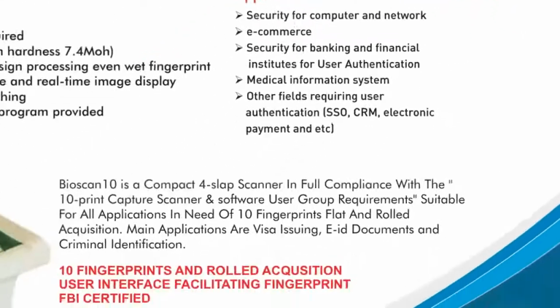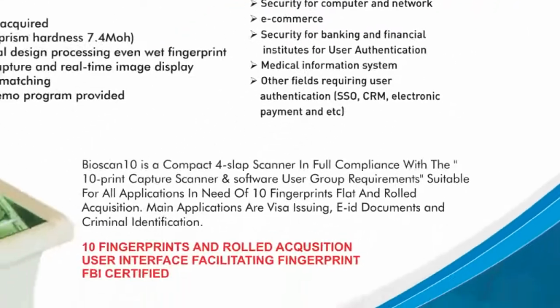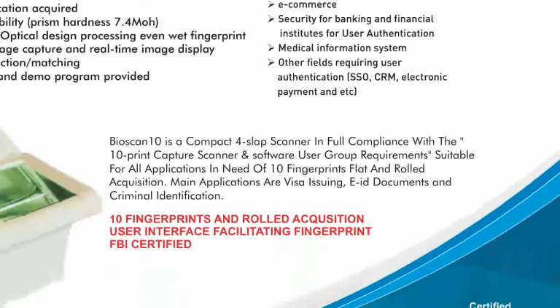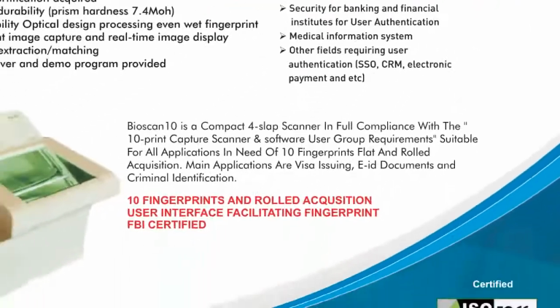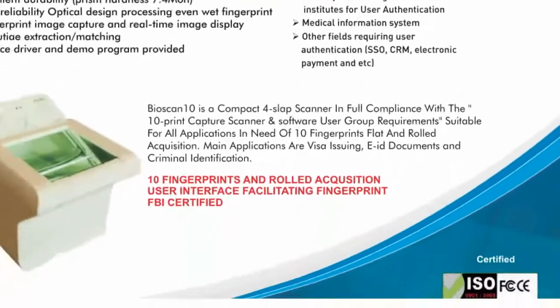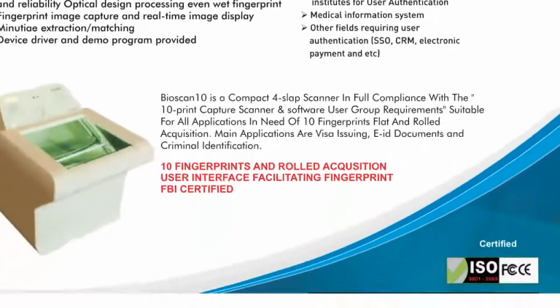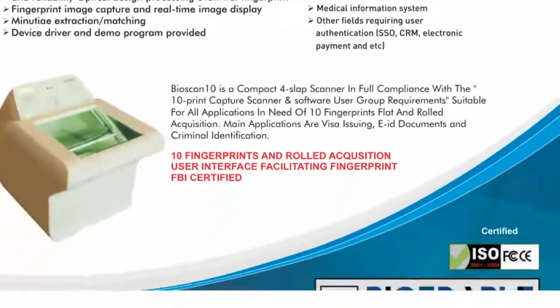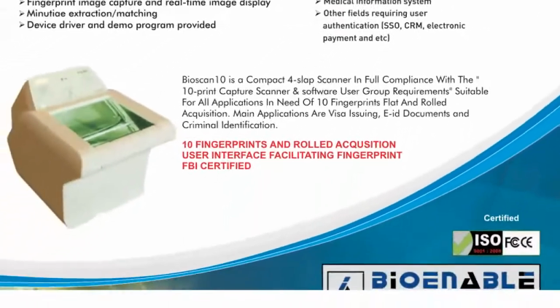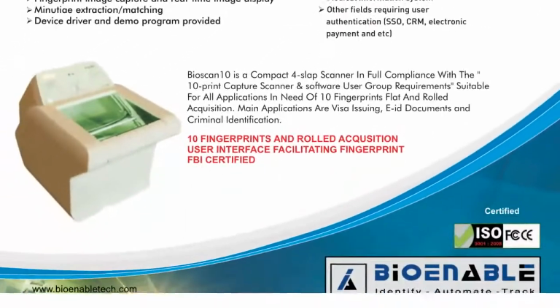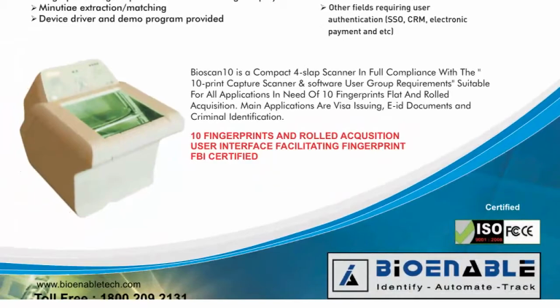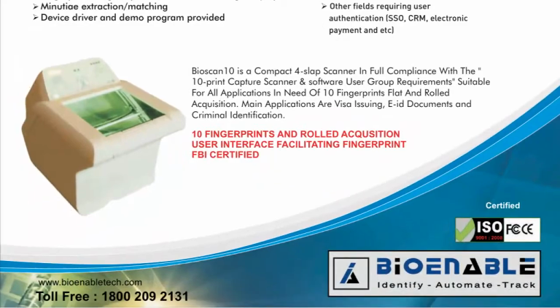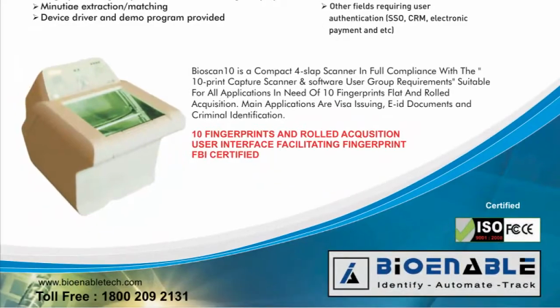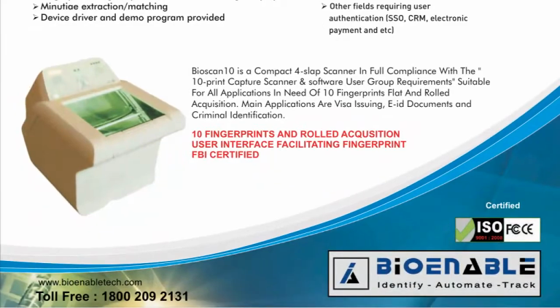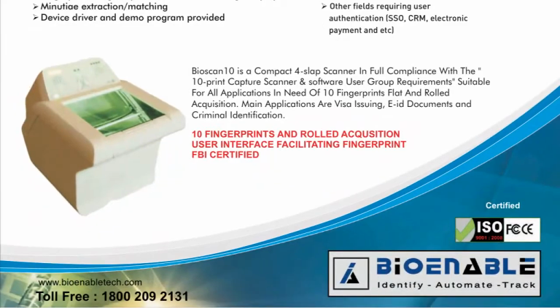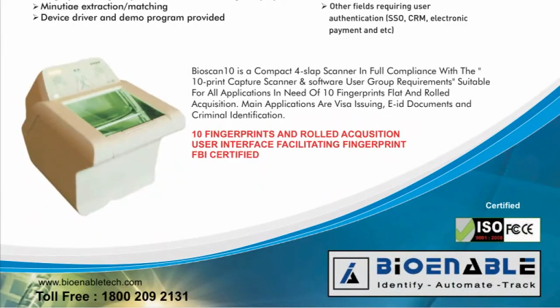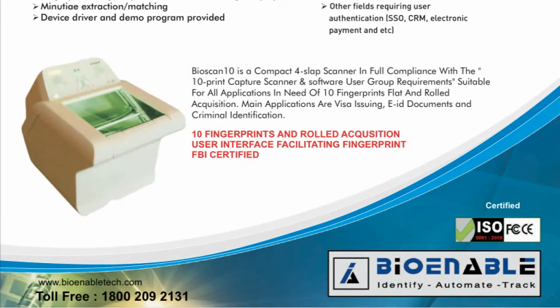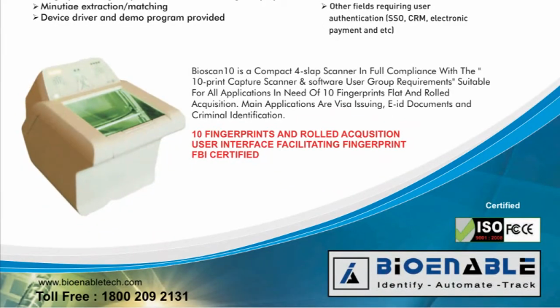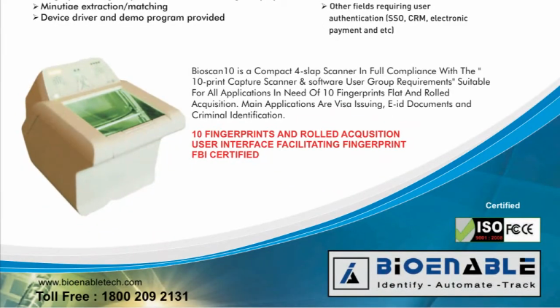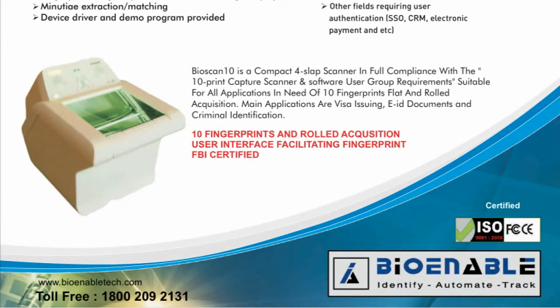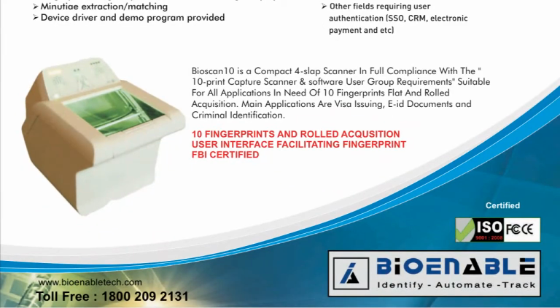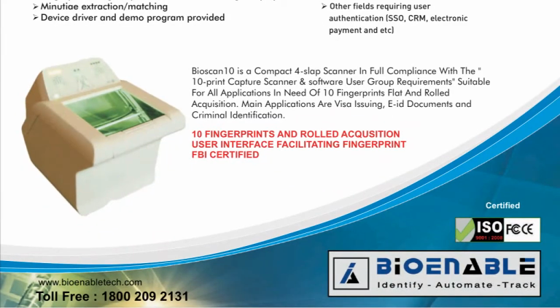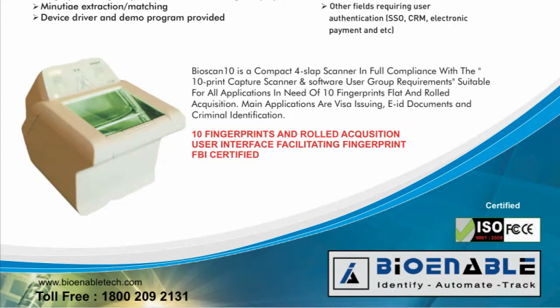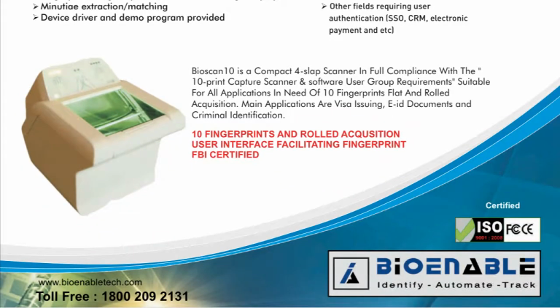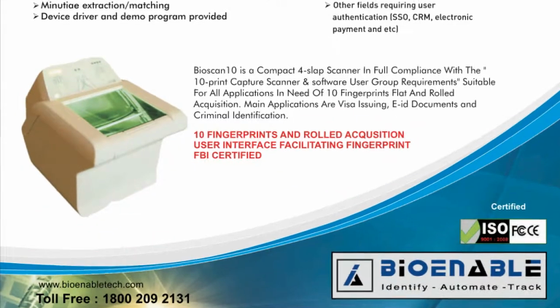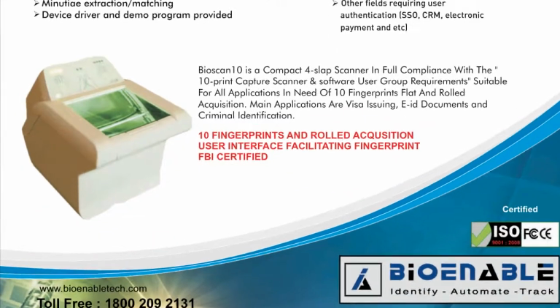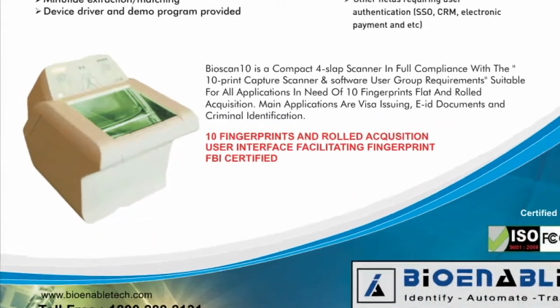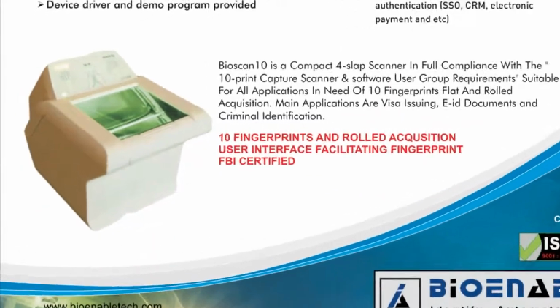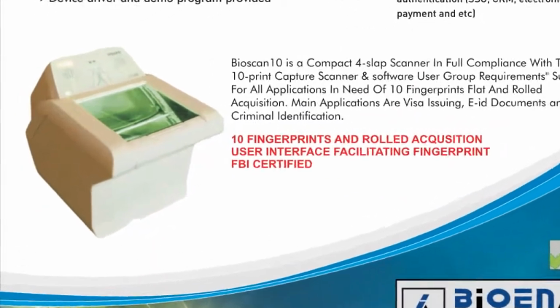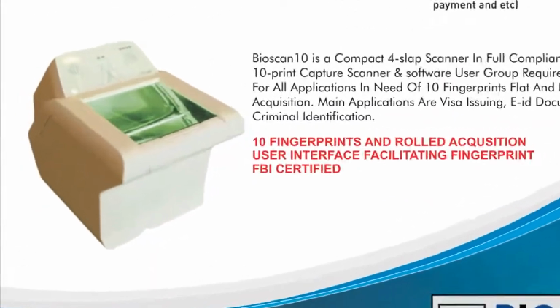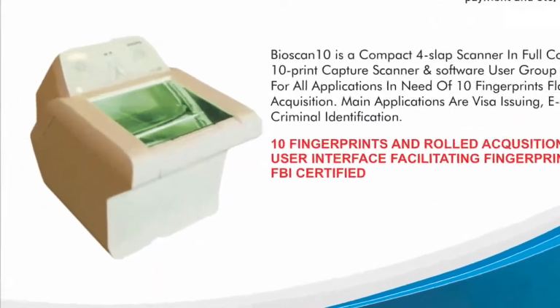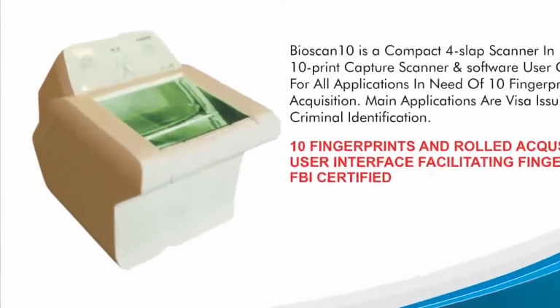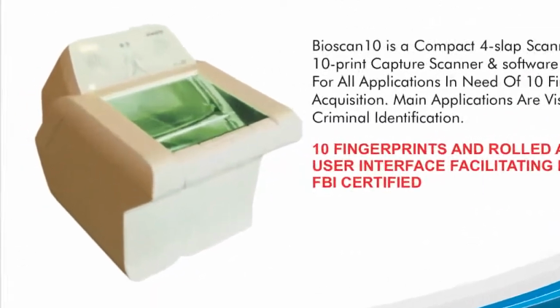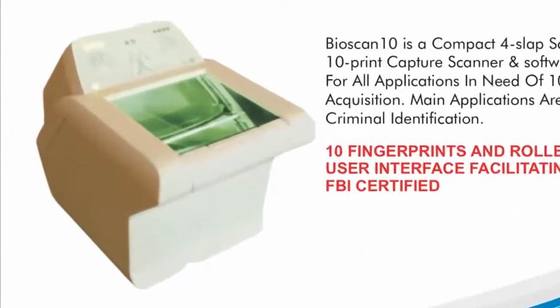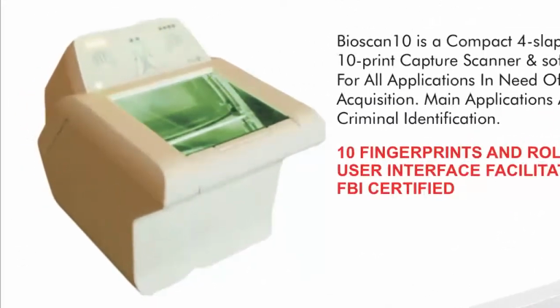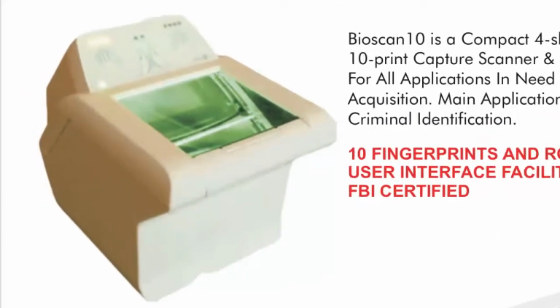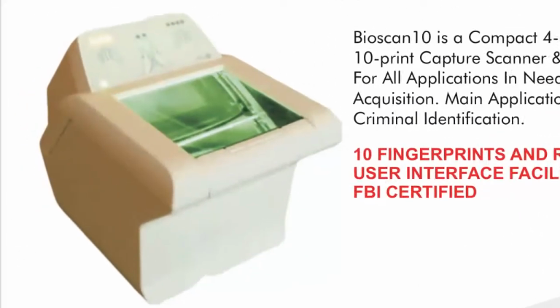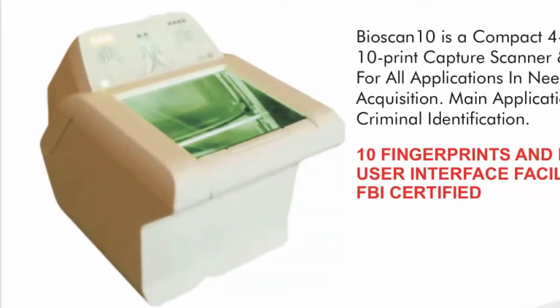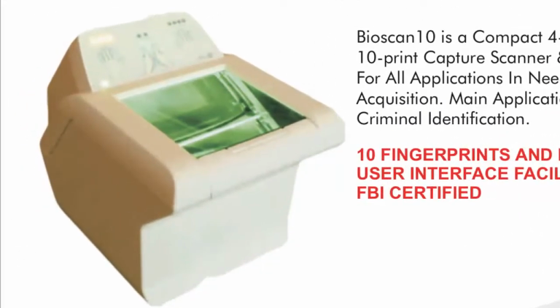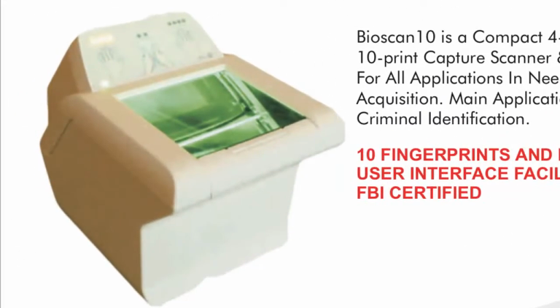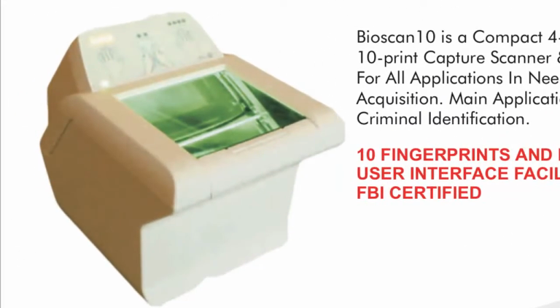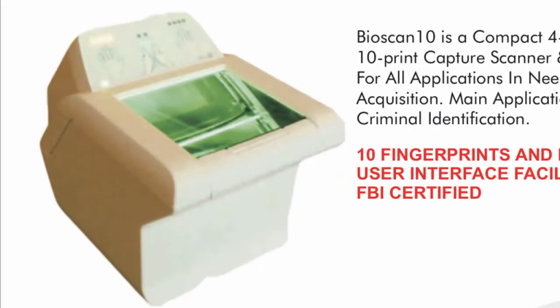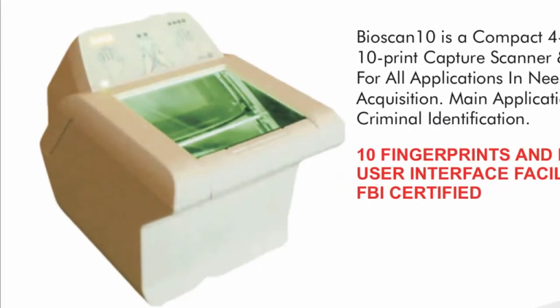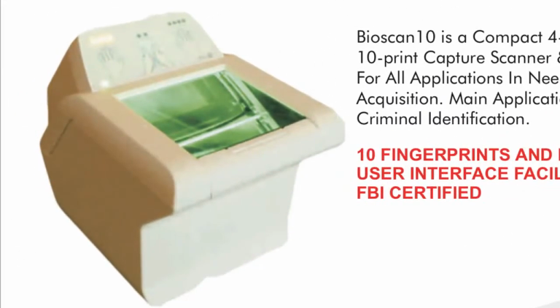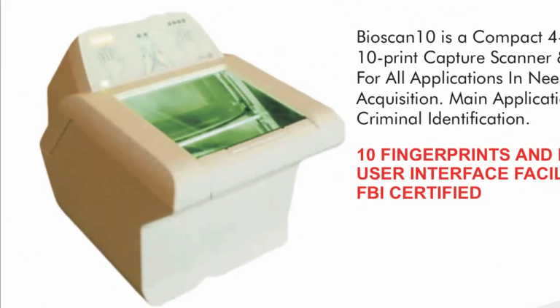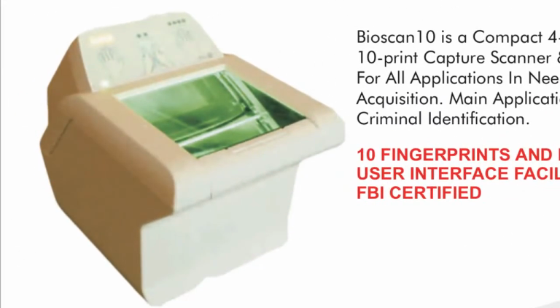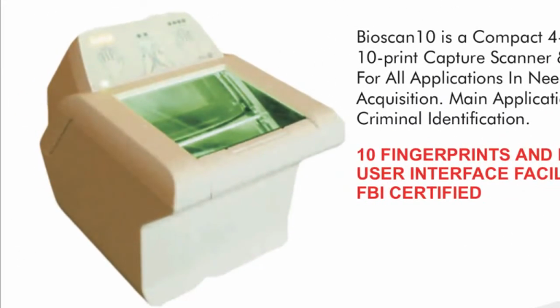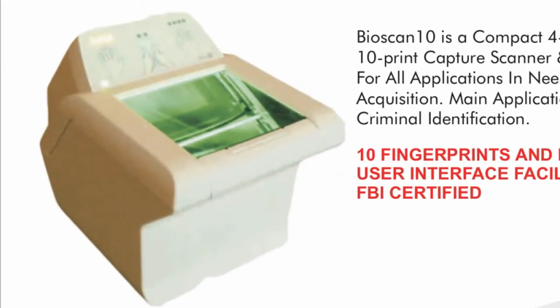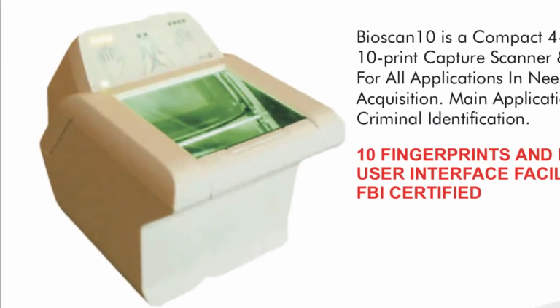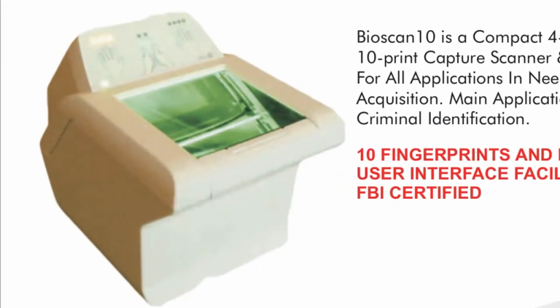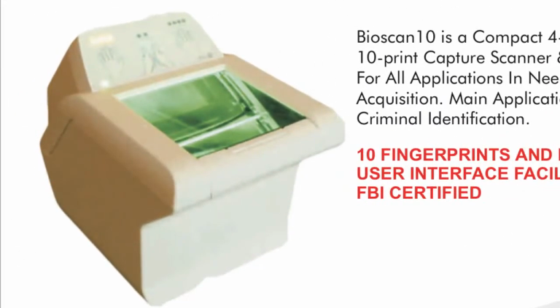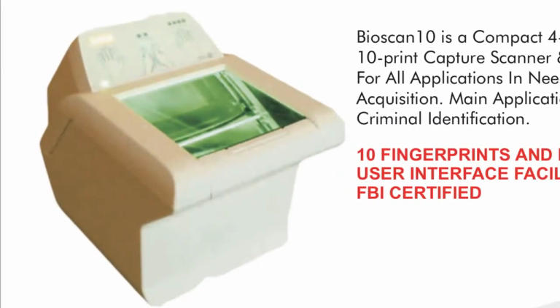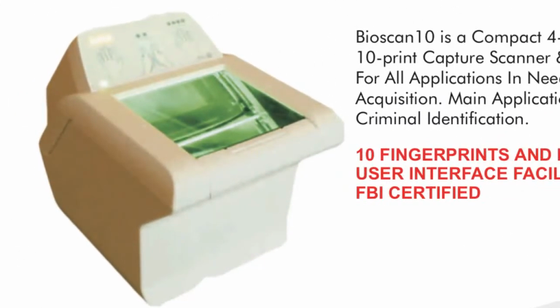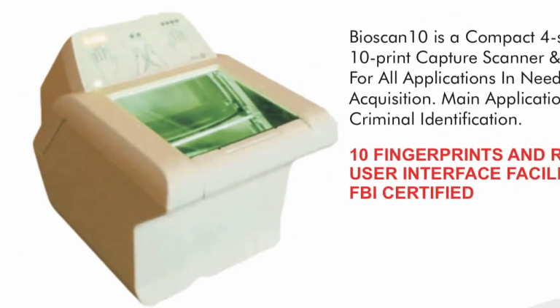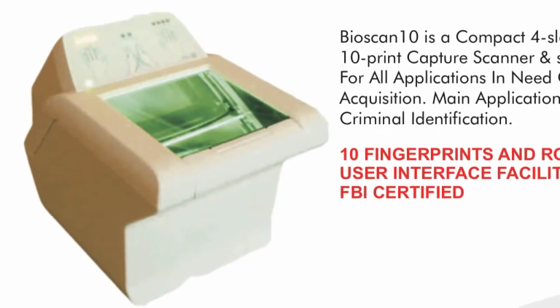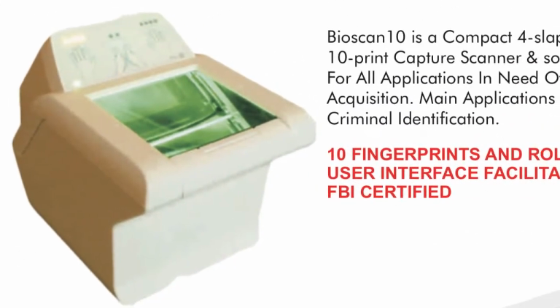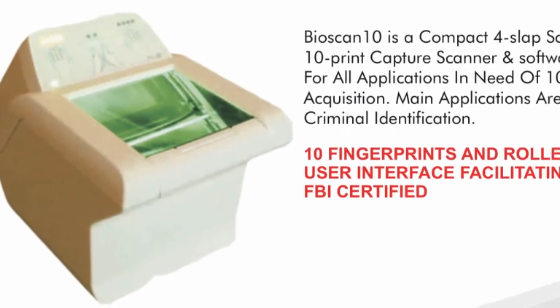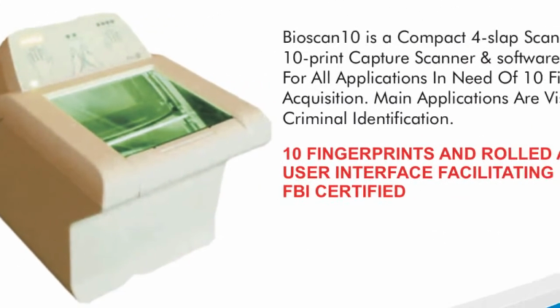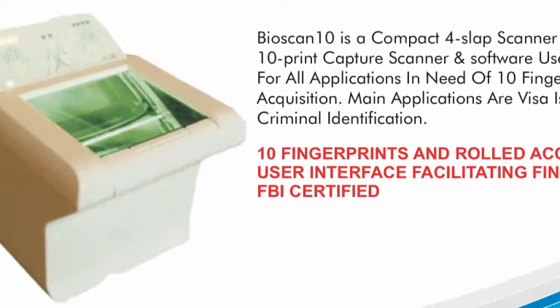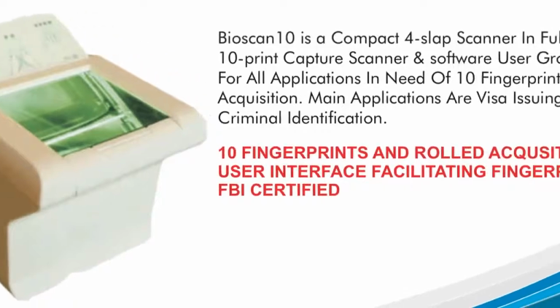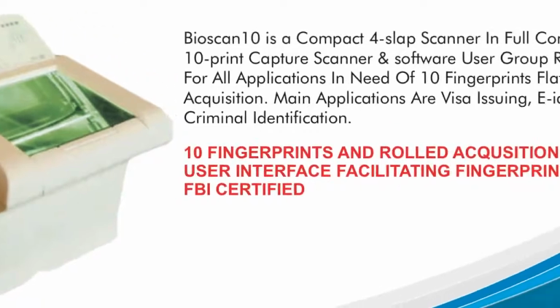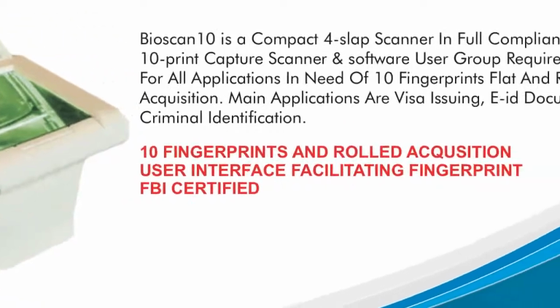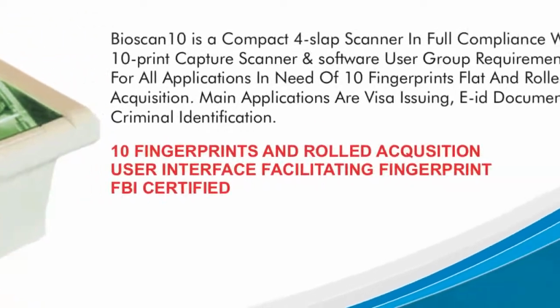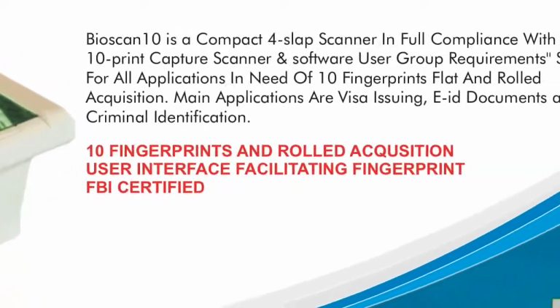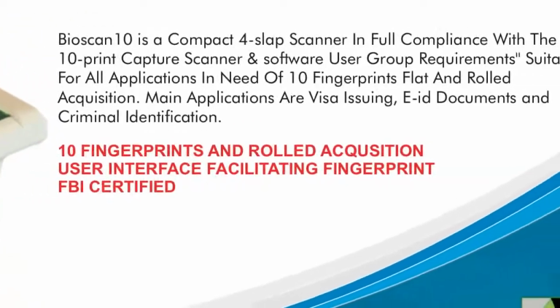And for applications in need of 10 fingerprint flat and roll acquisition, the BioScan 10 is your perfect solution and is also FBI certified.